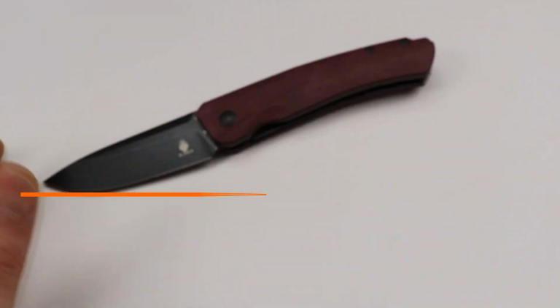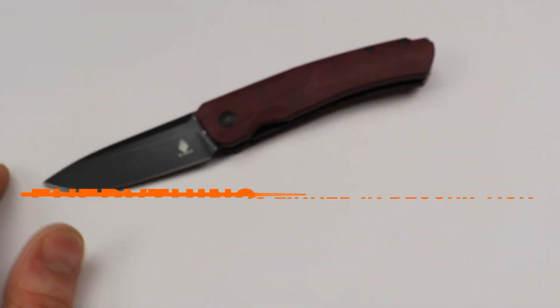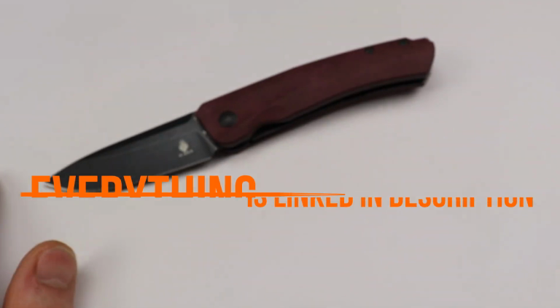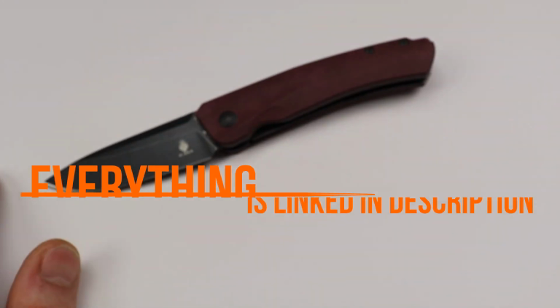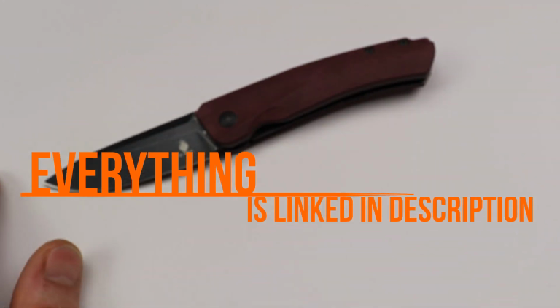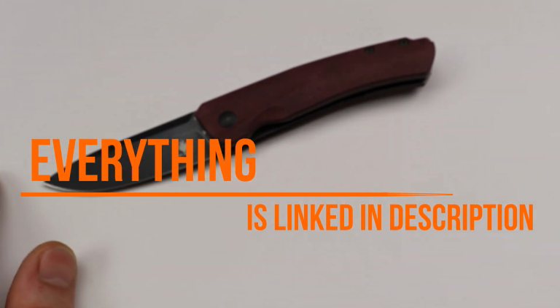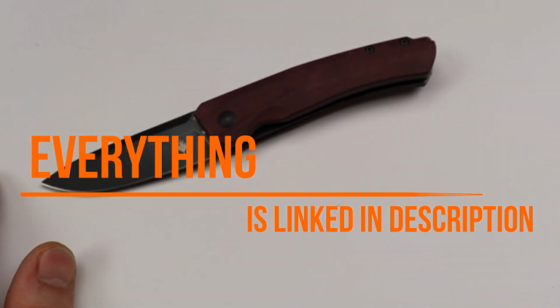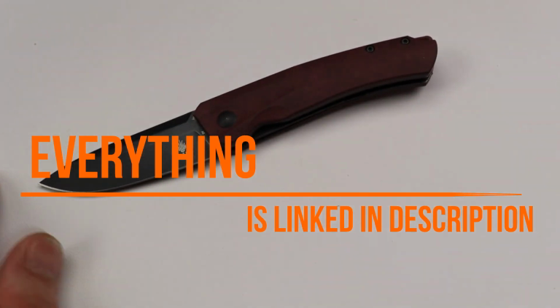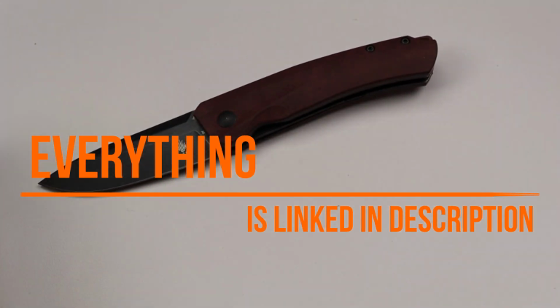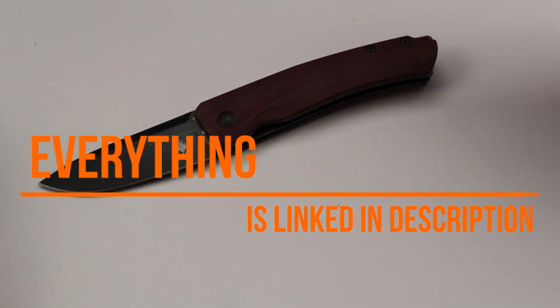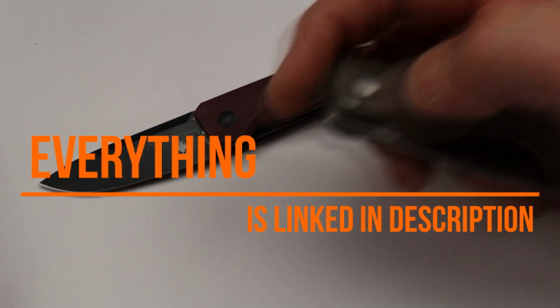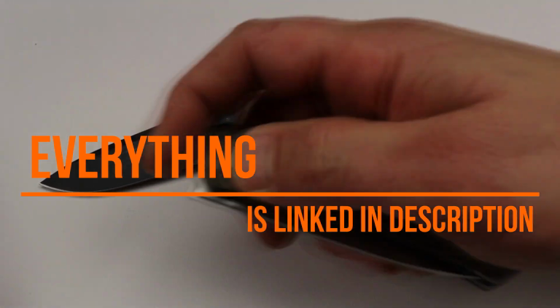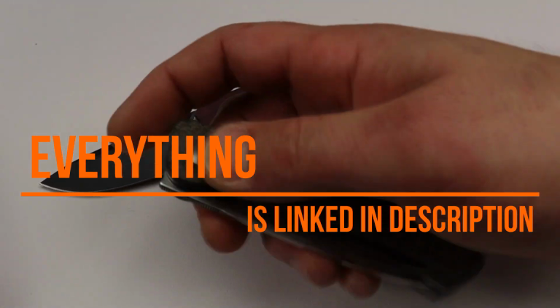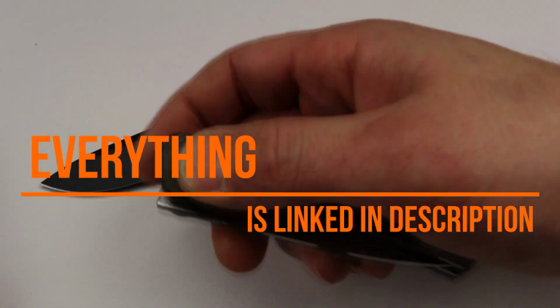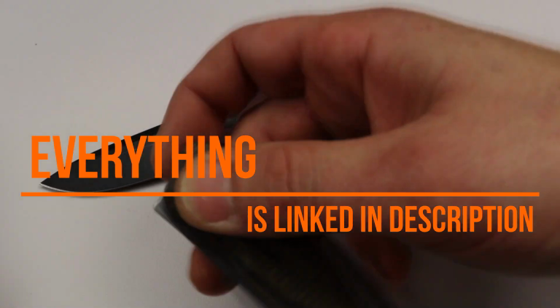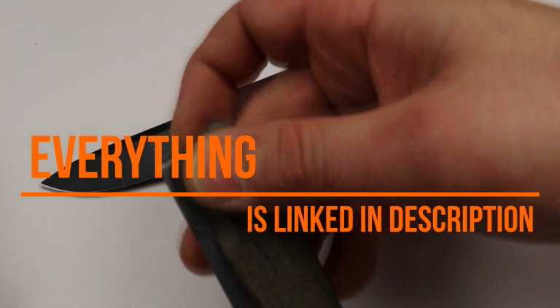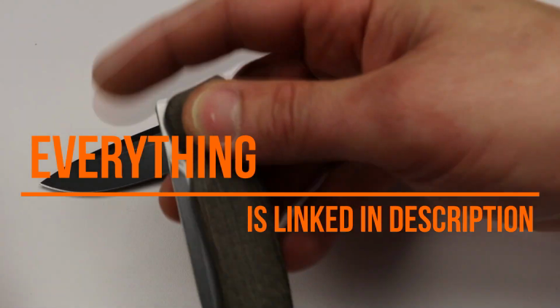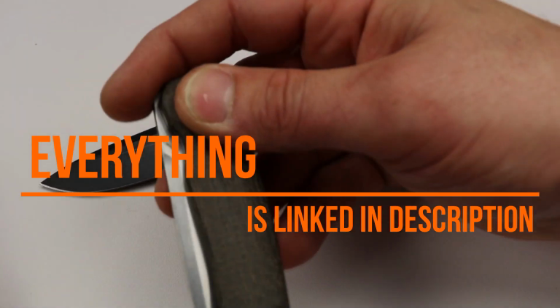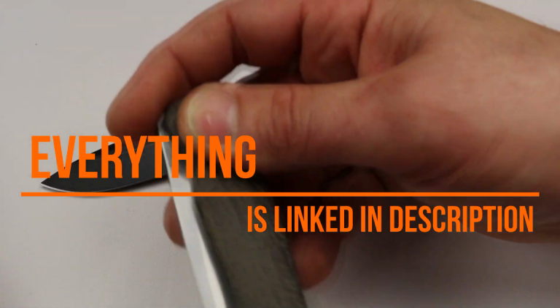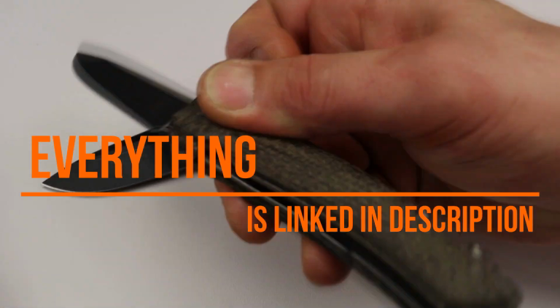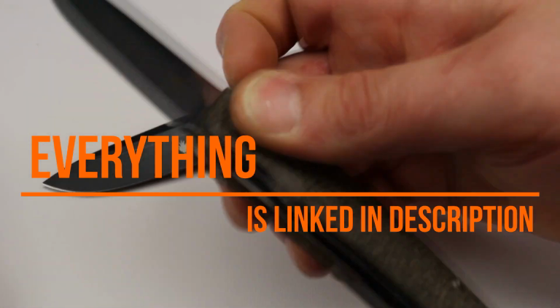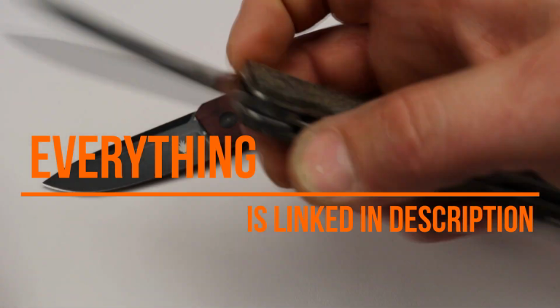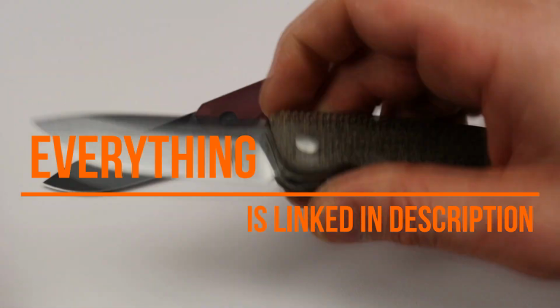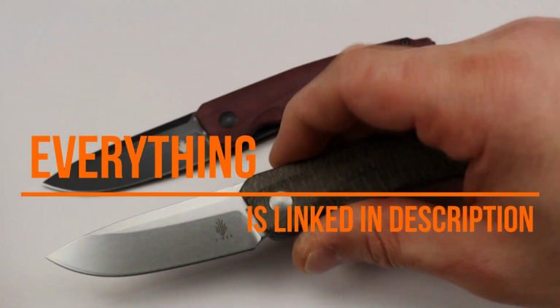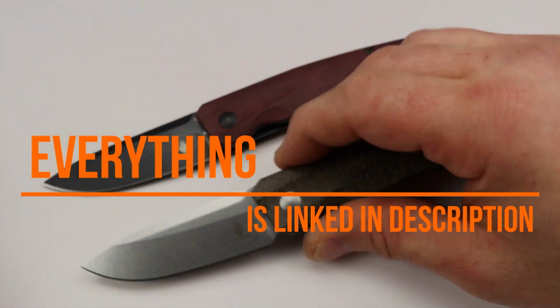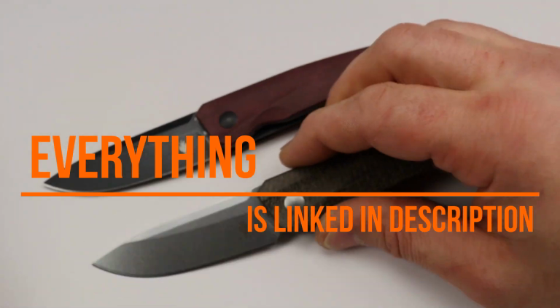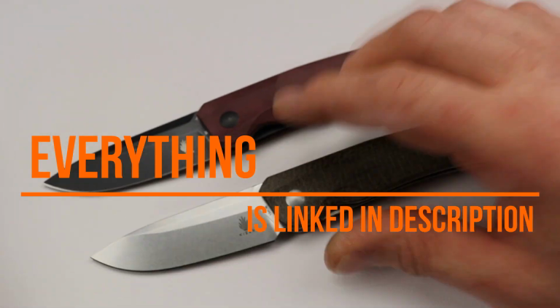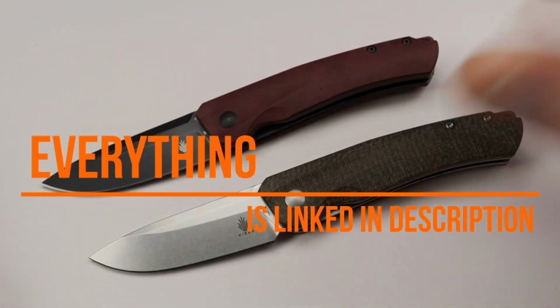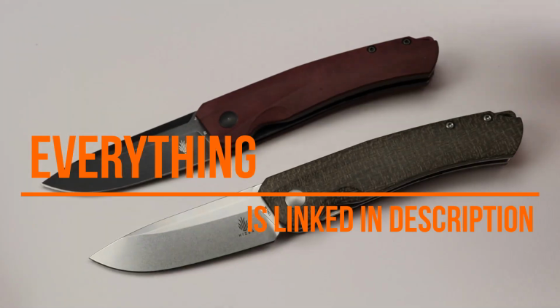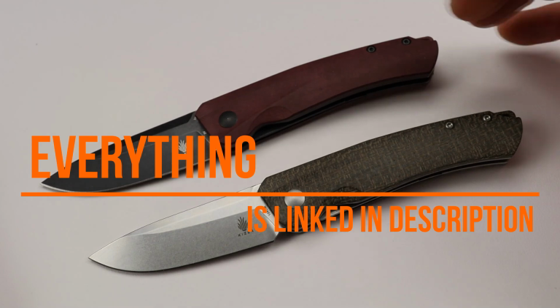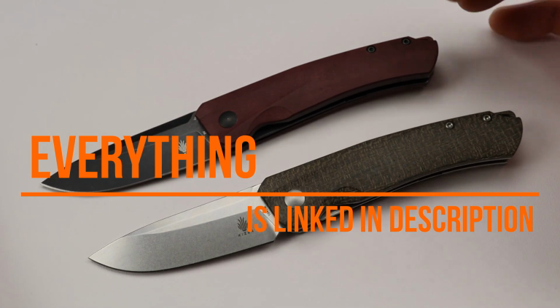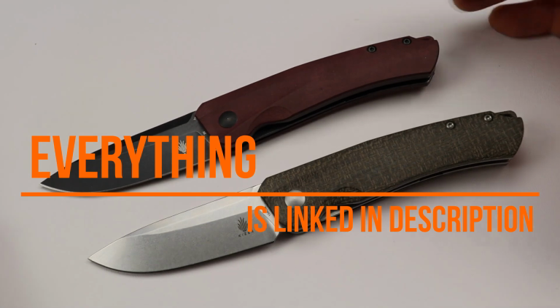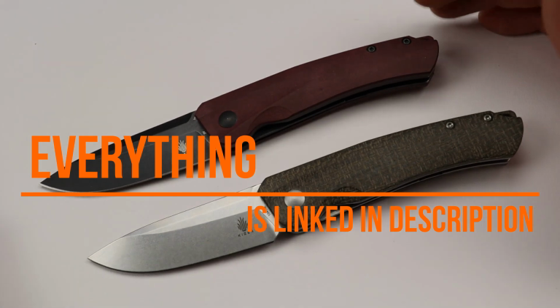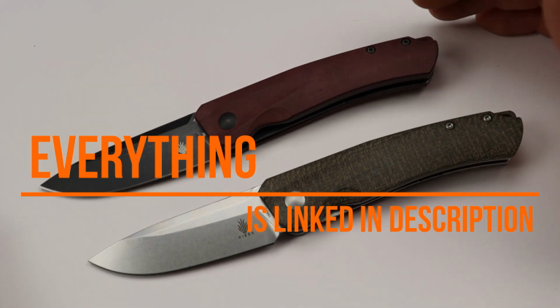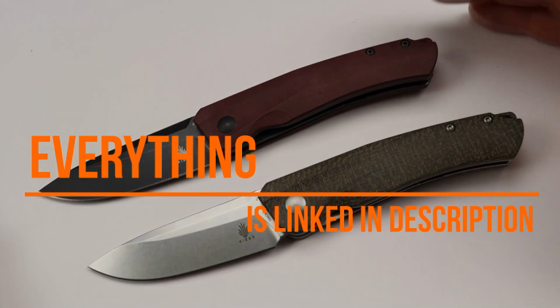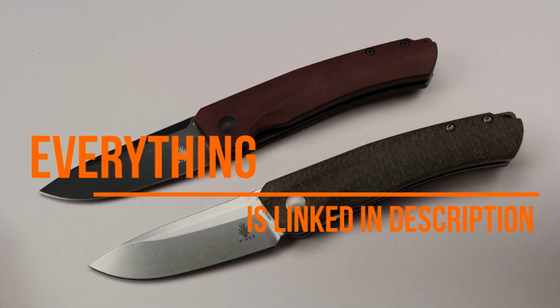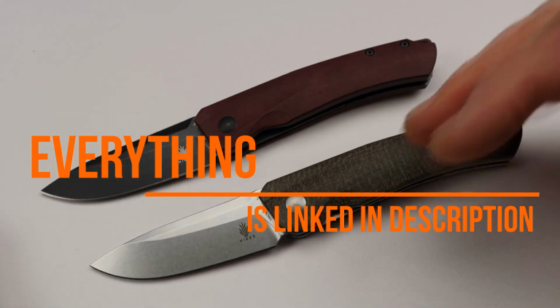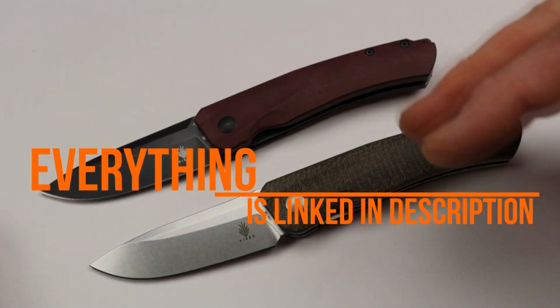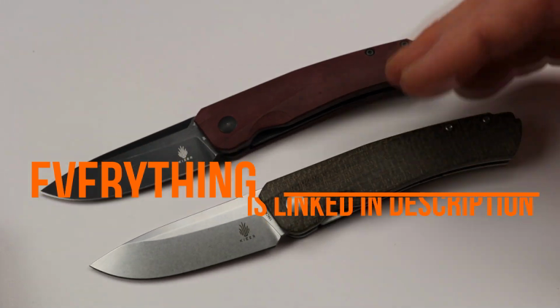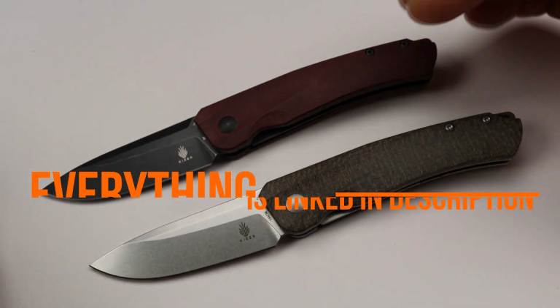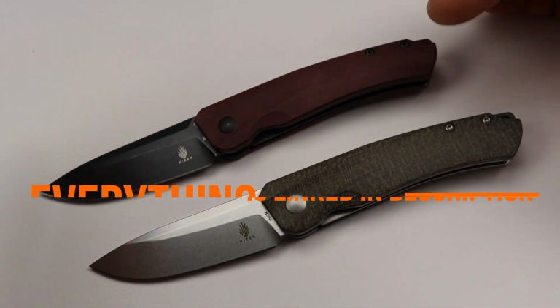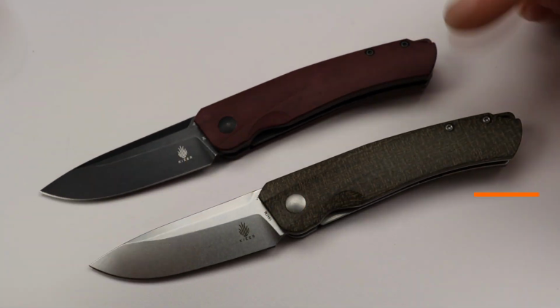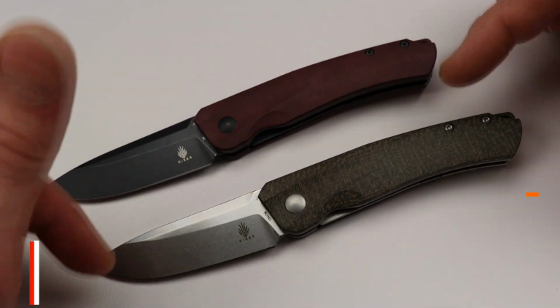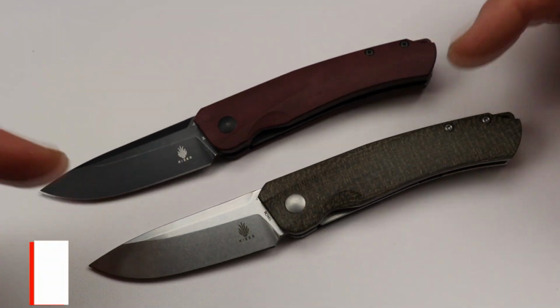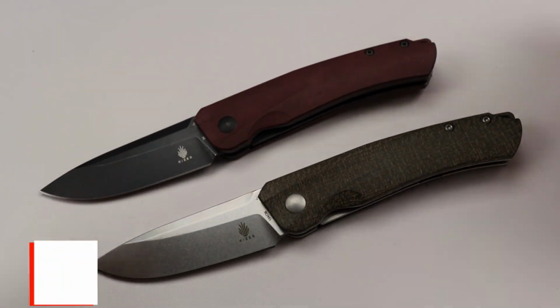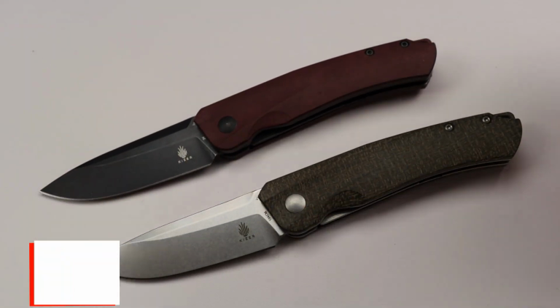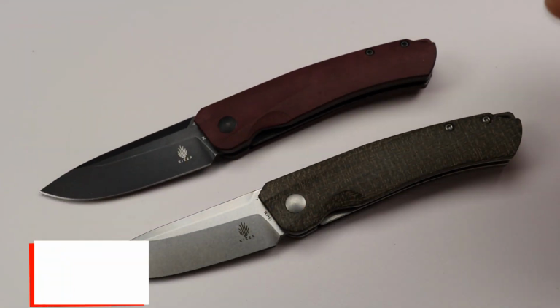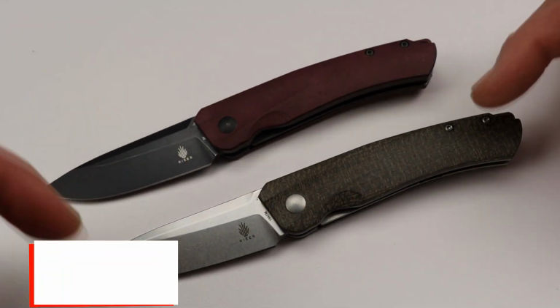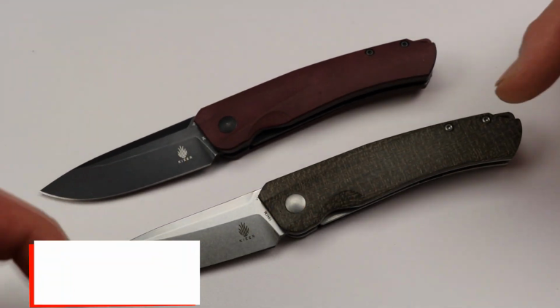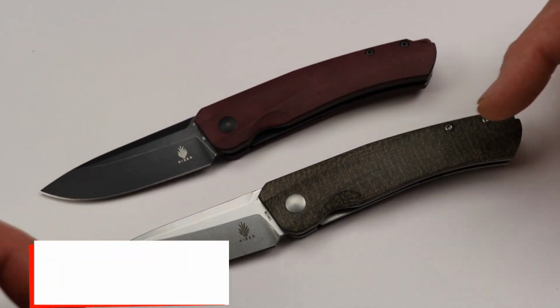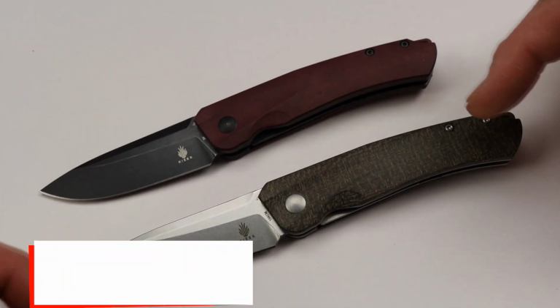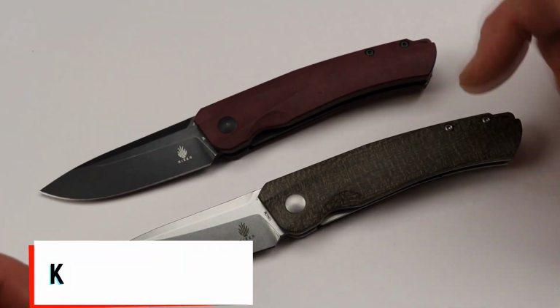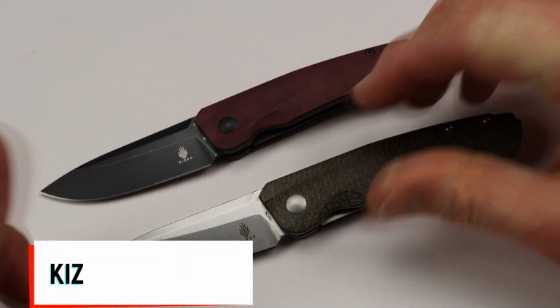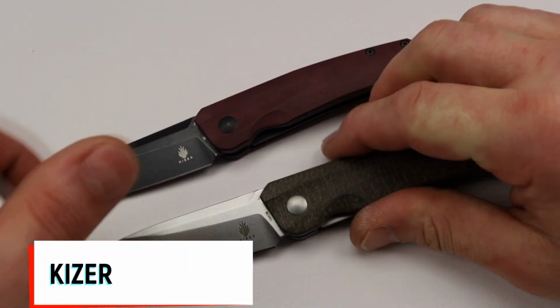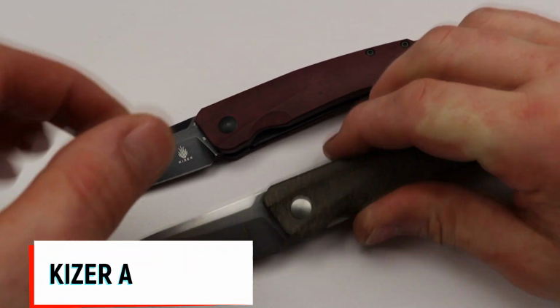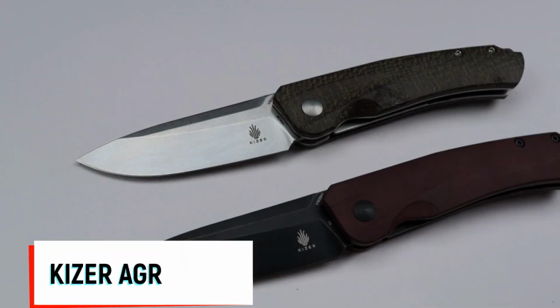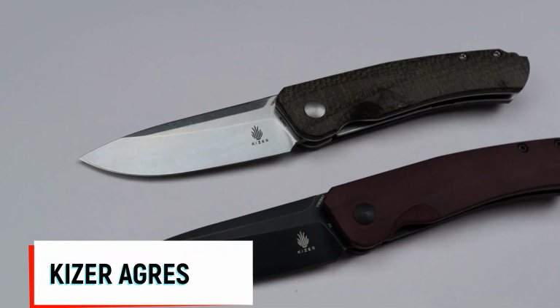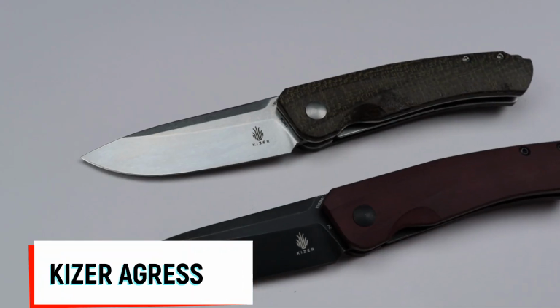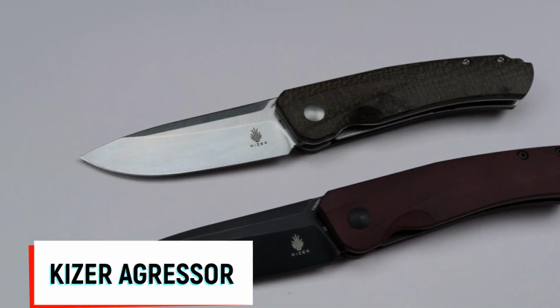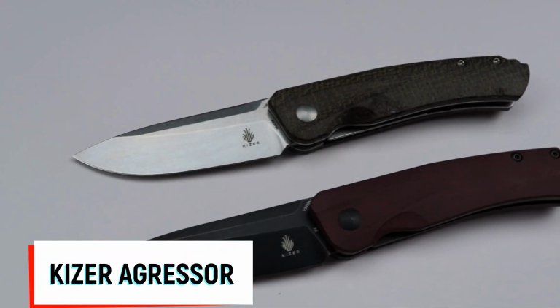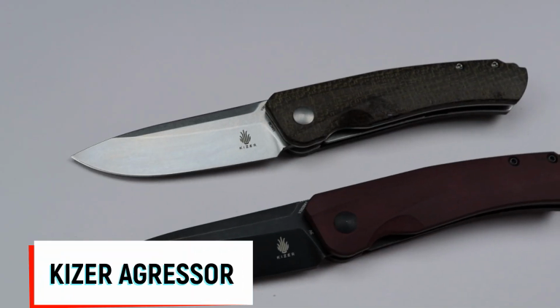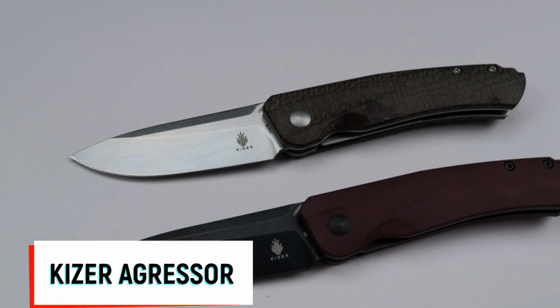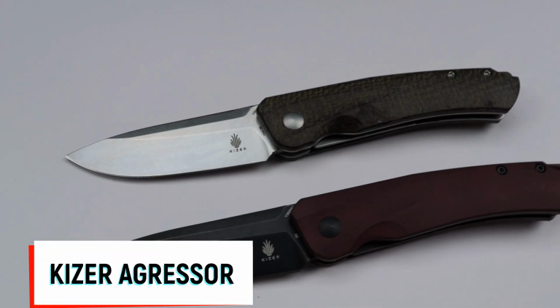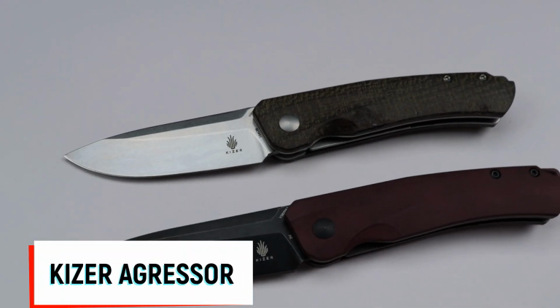Neeves Knives, I'm Jared and today we have a bunch of new Kizer models, starting it off with the Kizer Aggressor in 154CM steel.